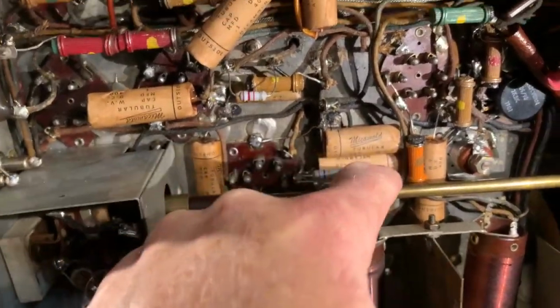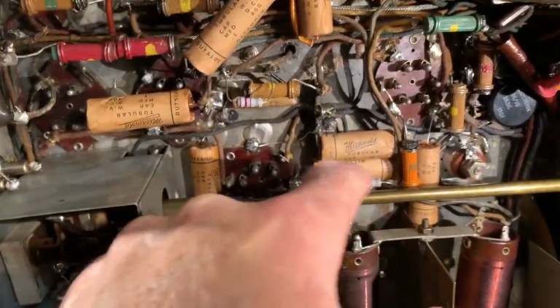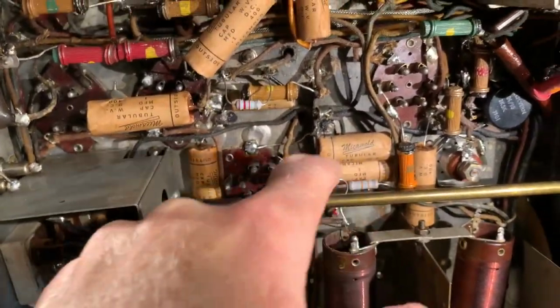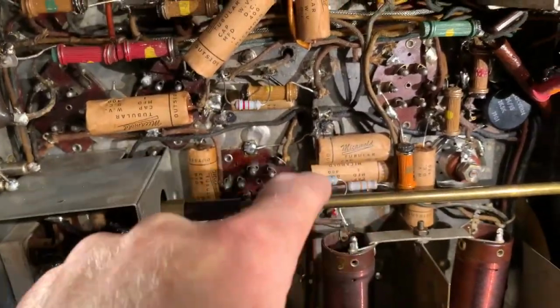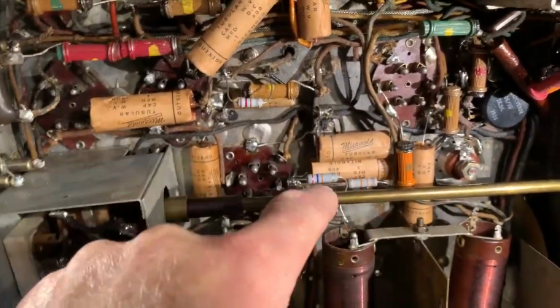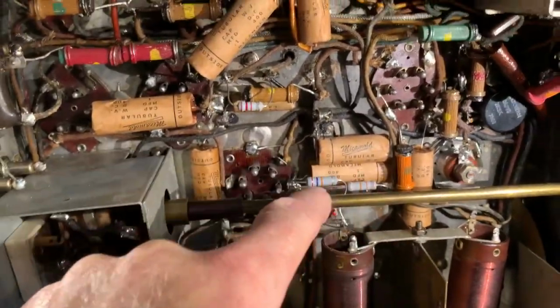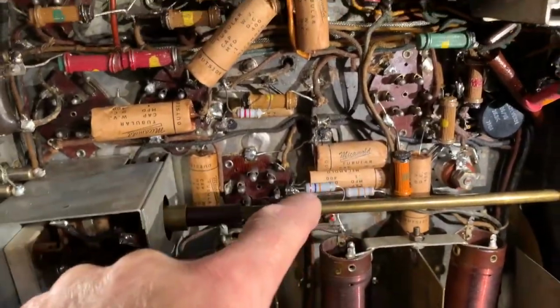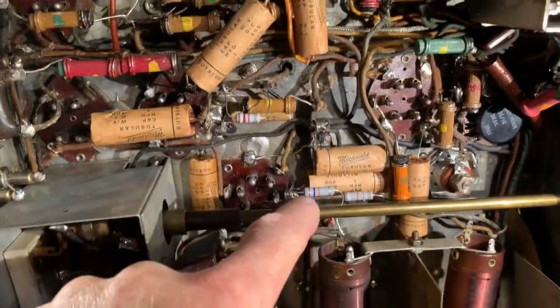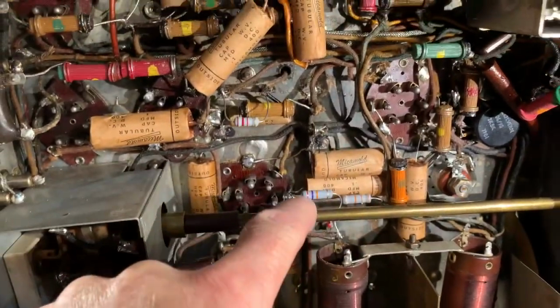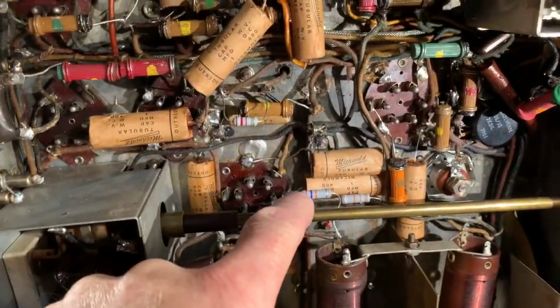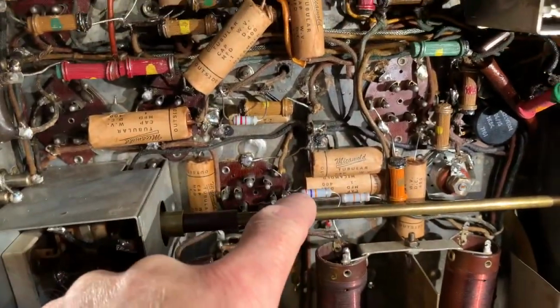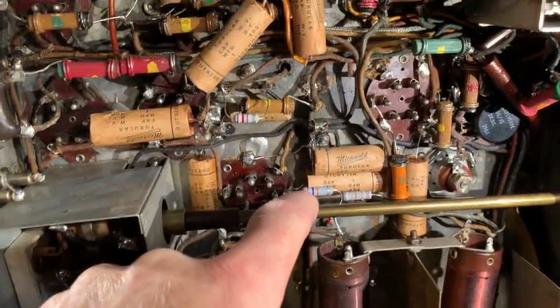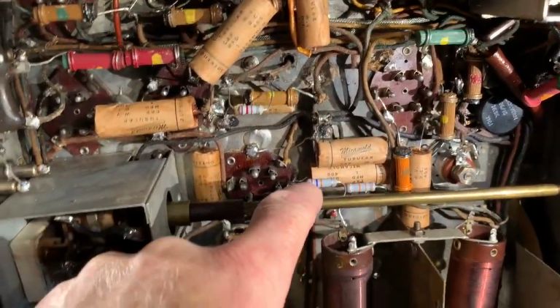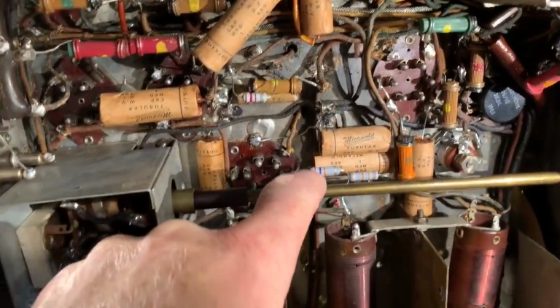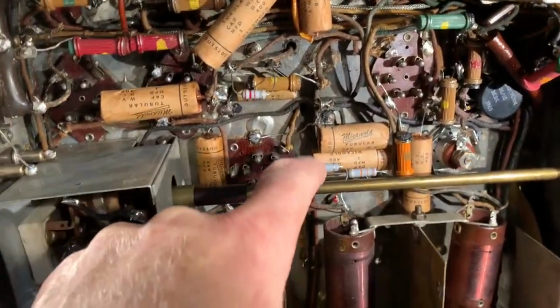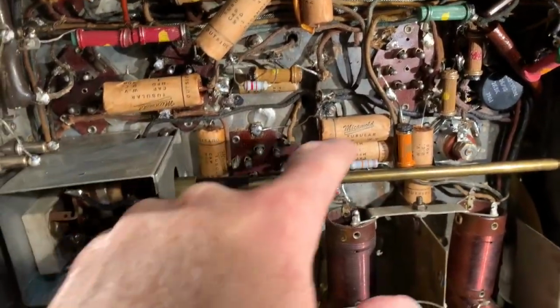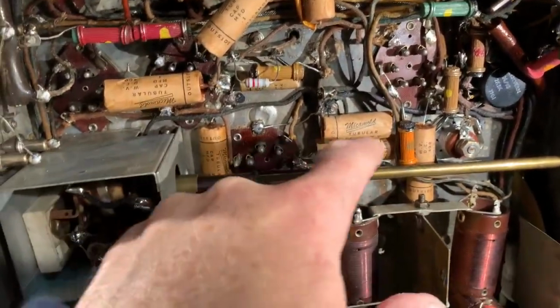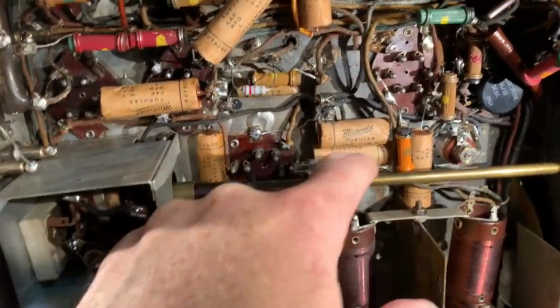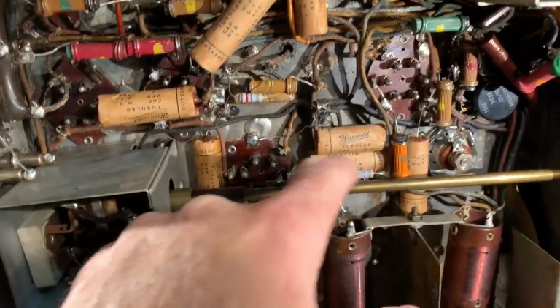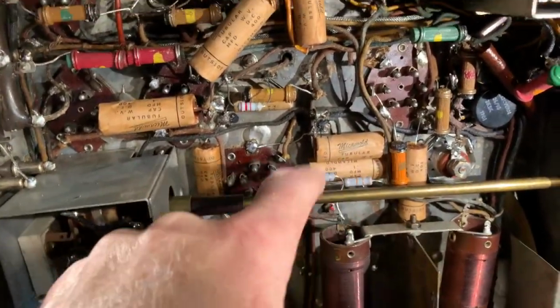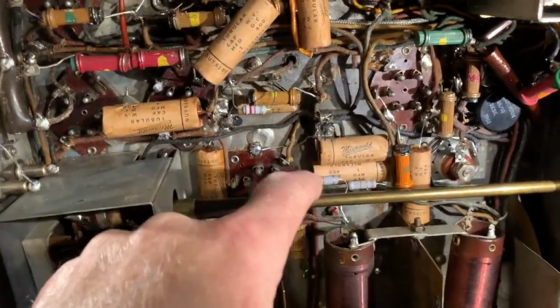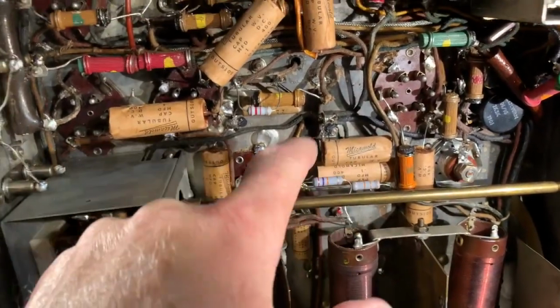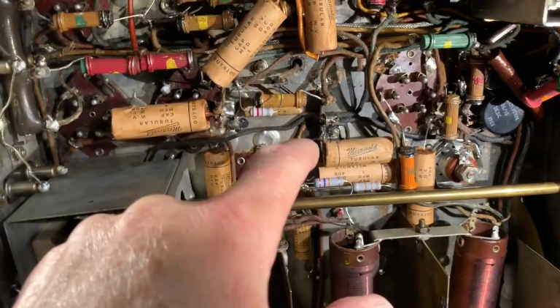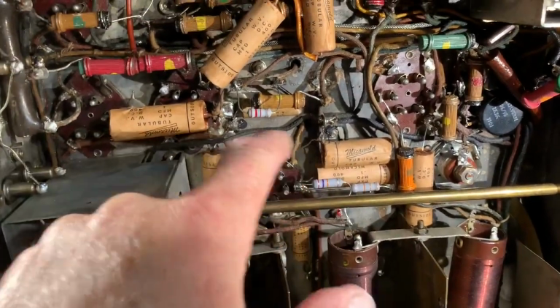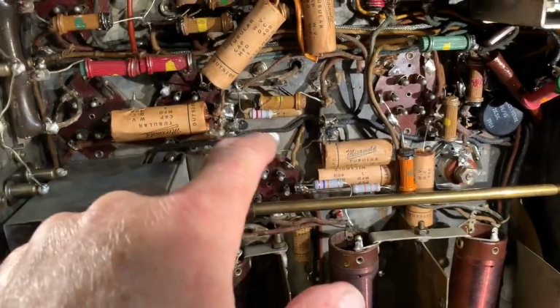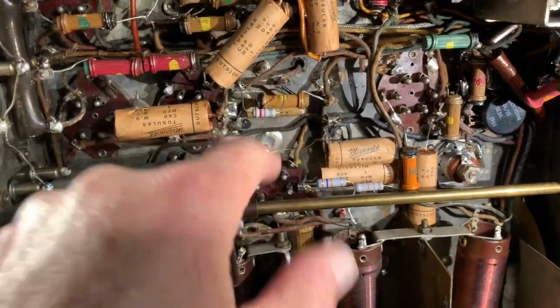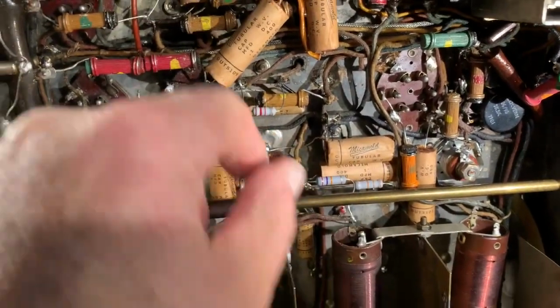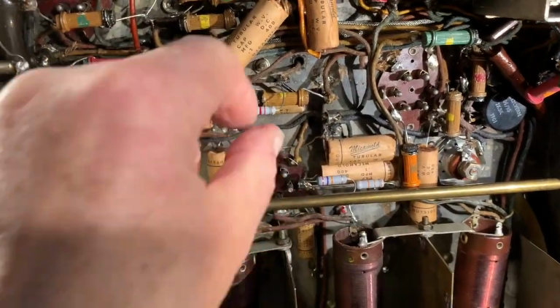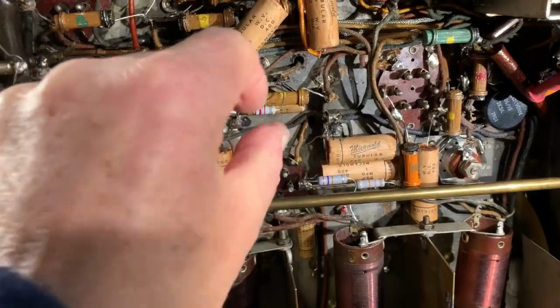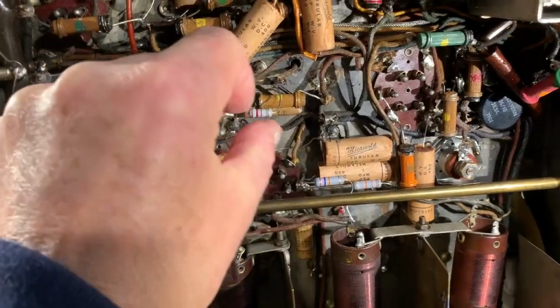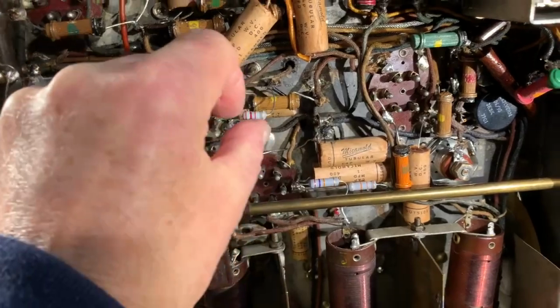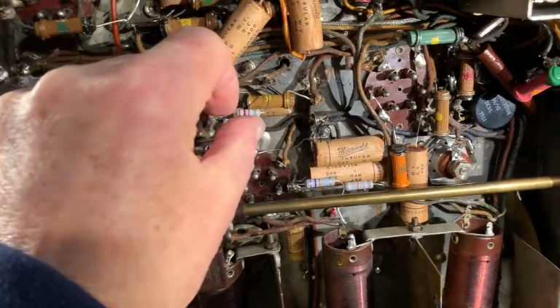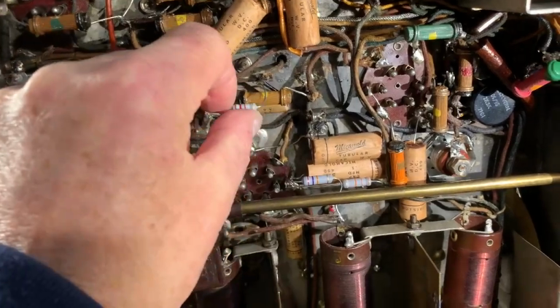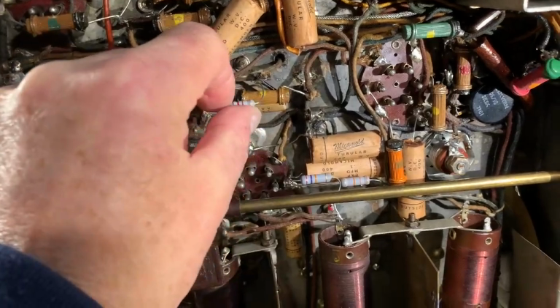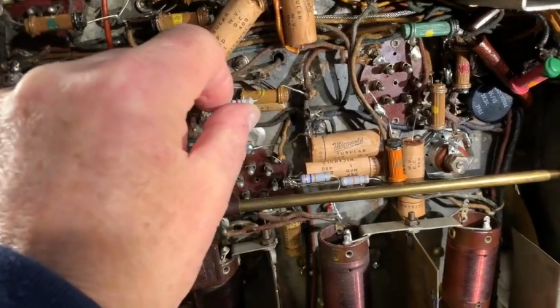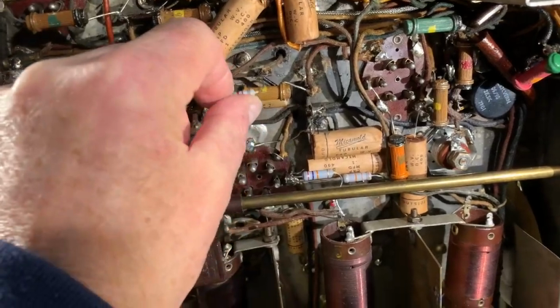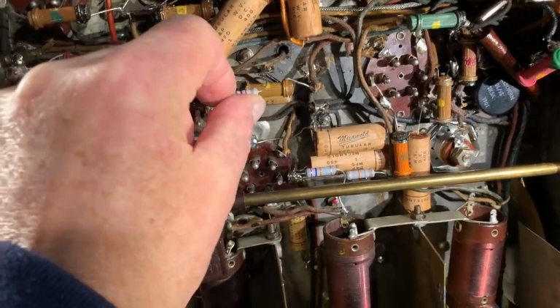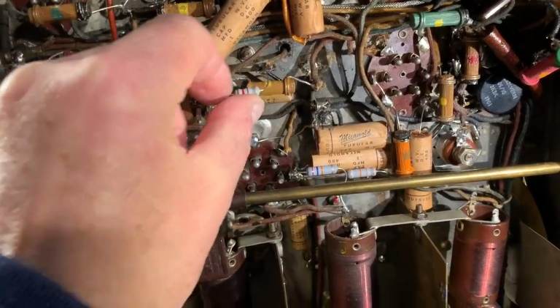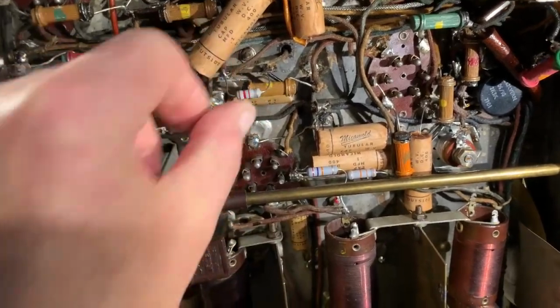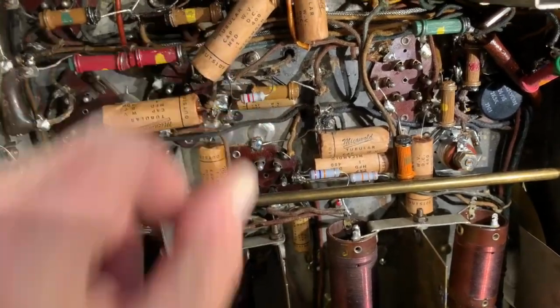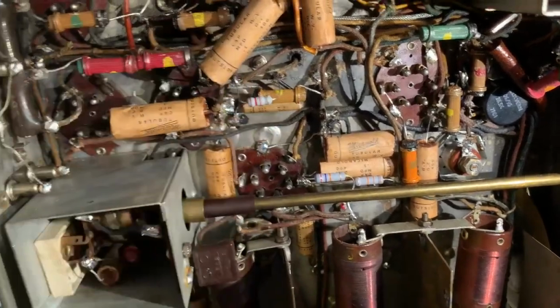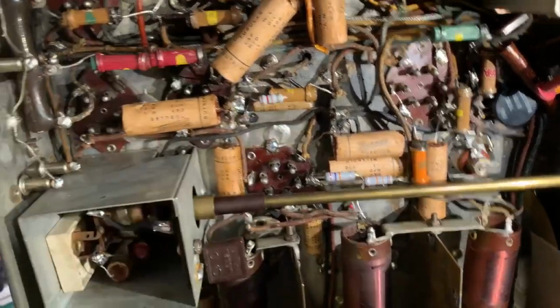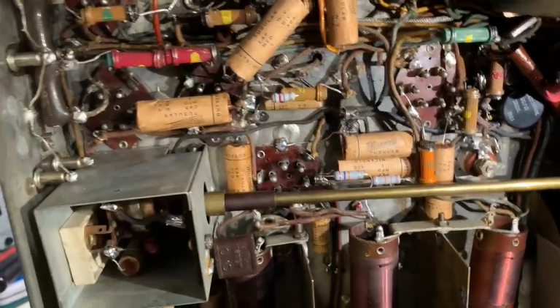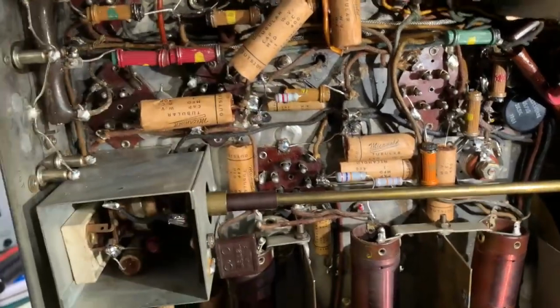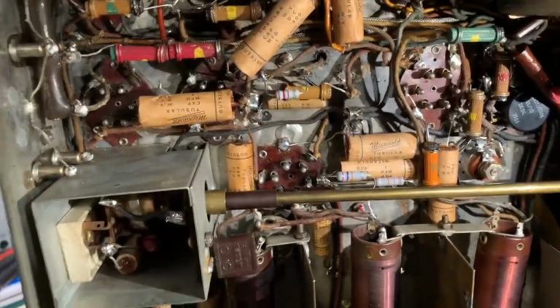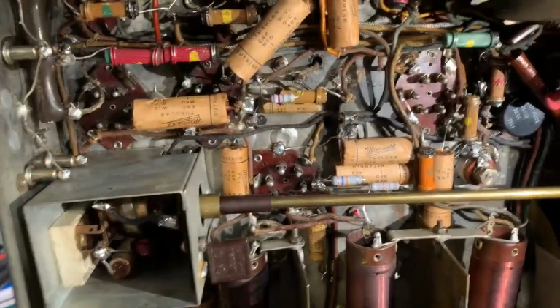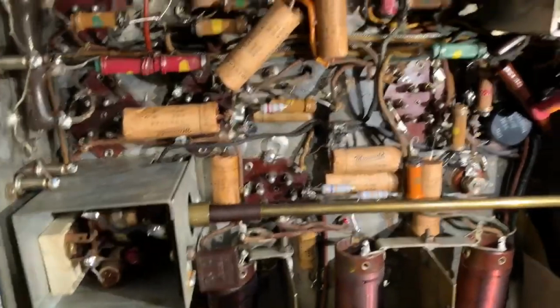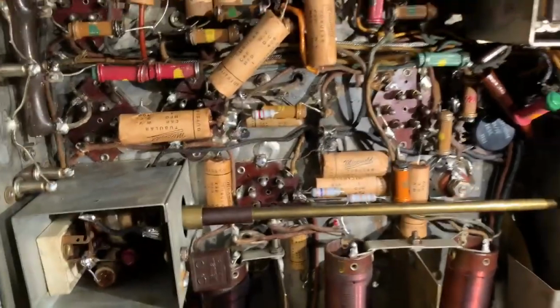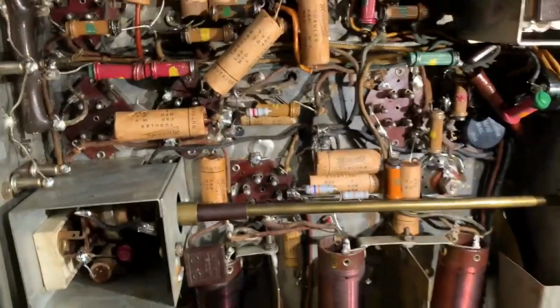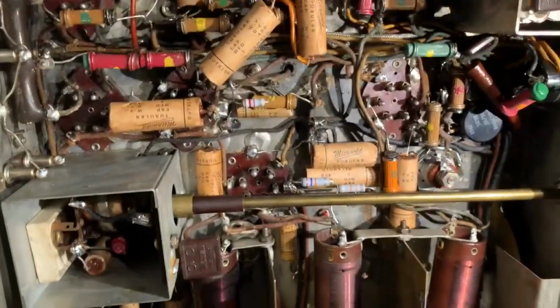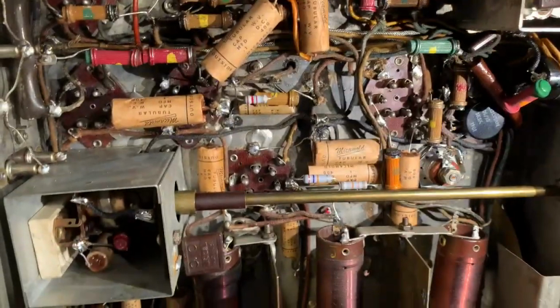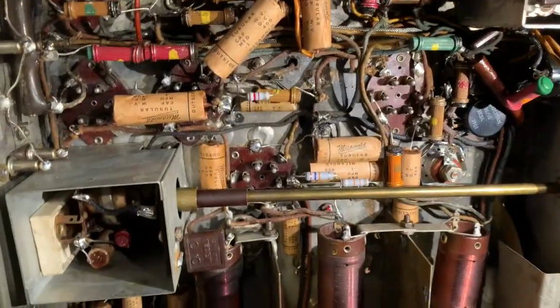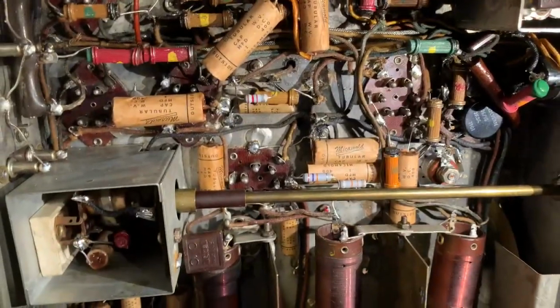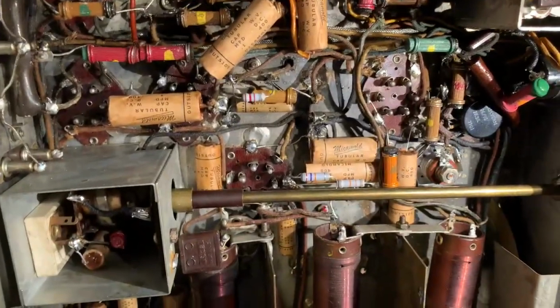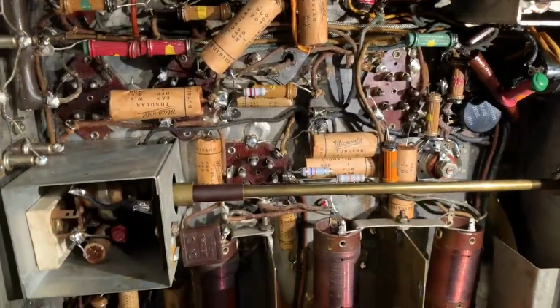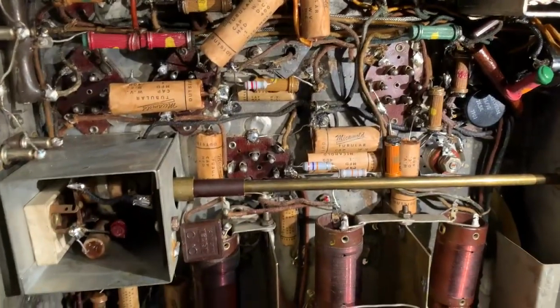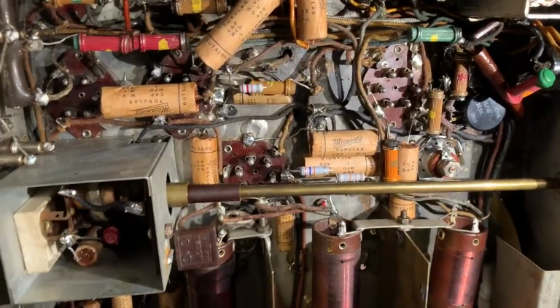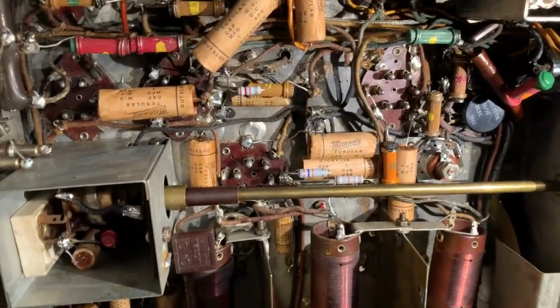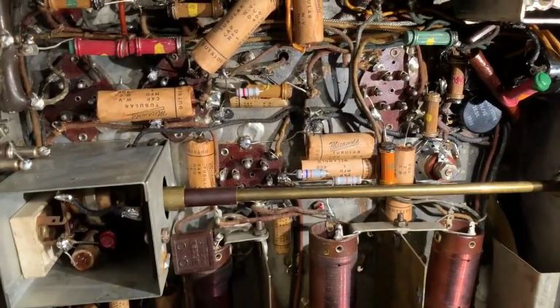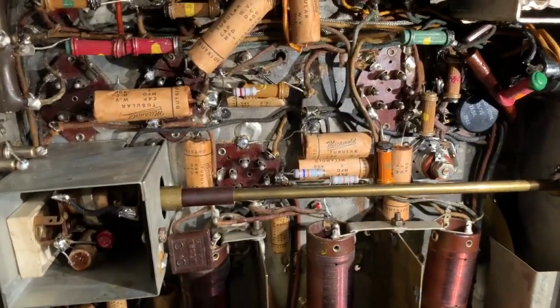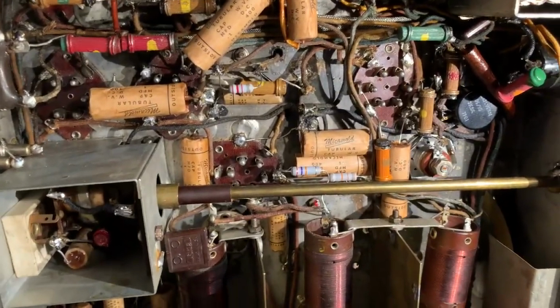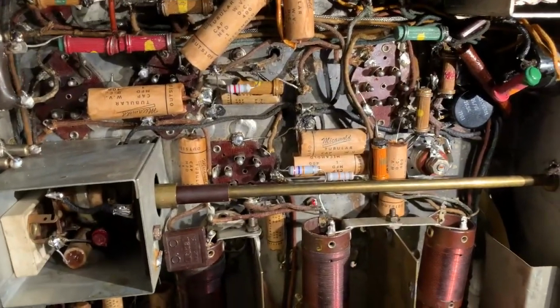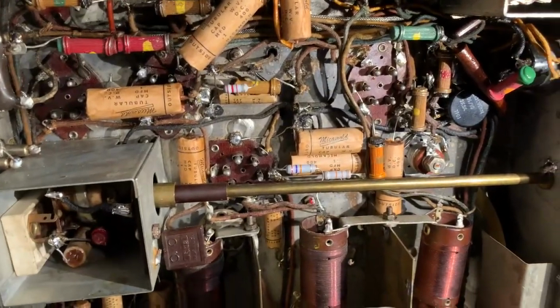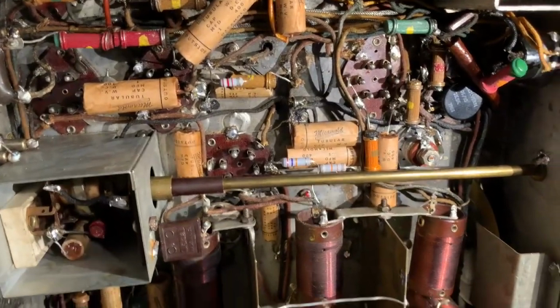I just put regular resistors in there for the initial switch-on to get the set working.